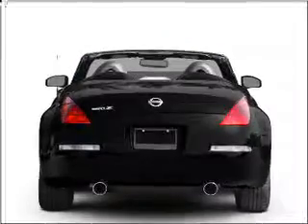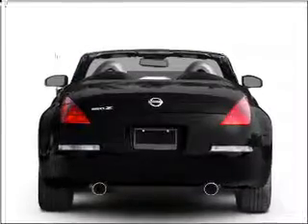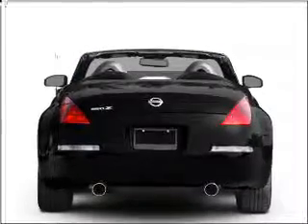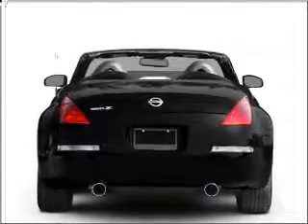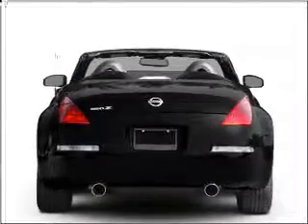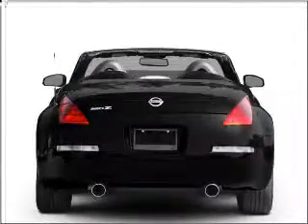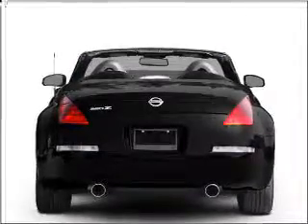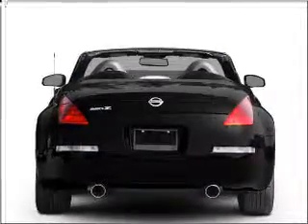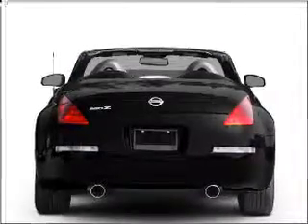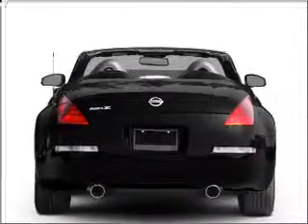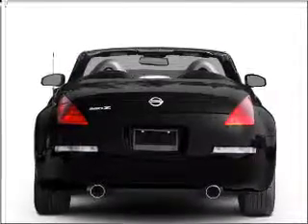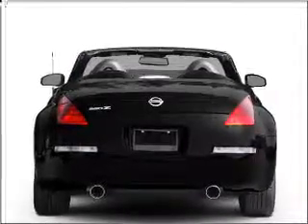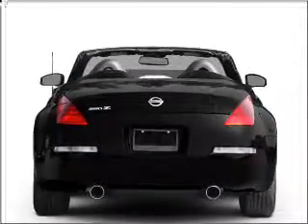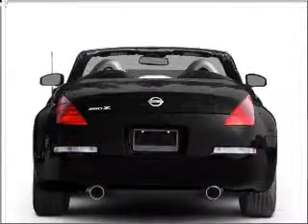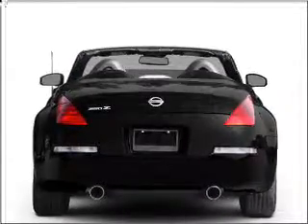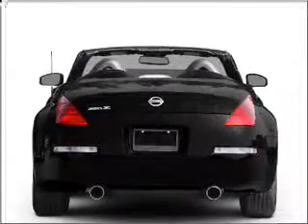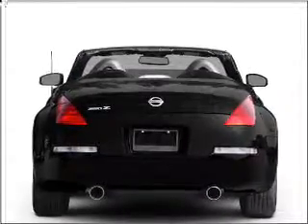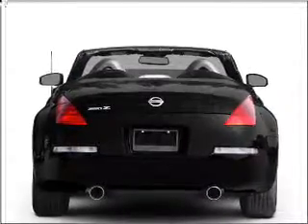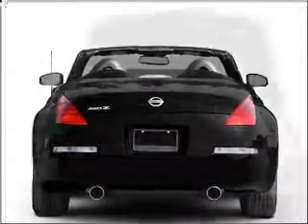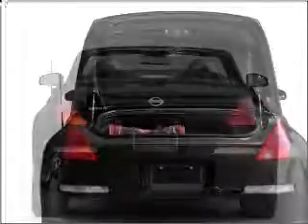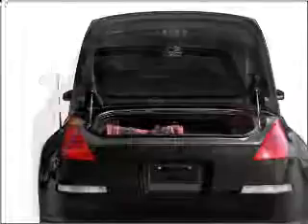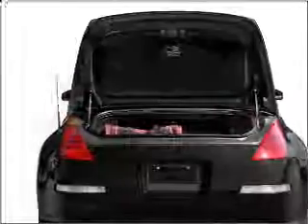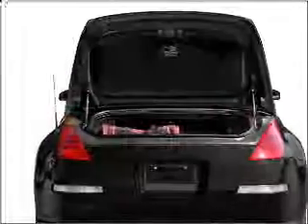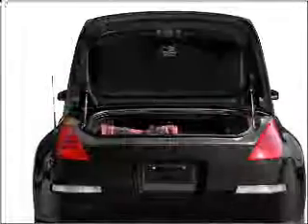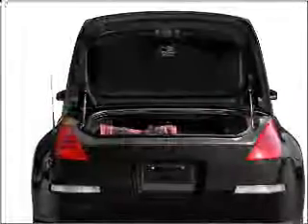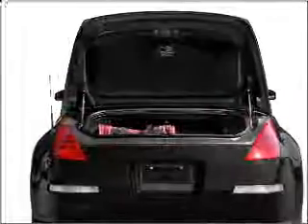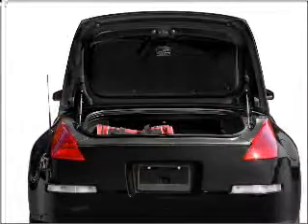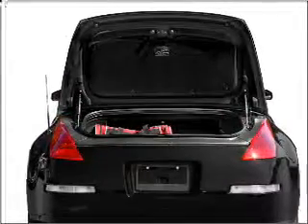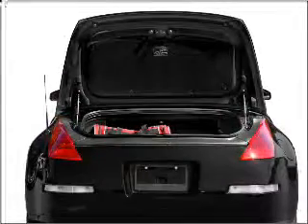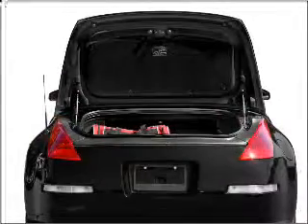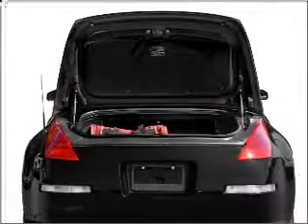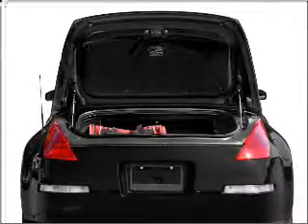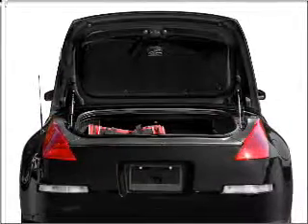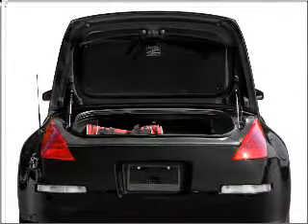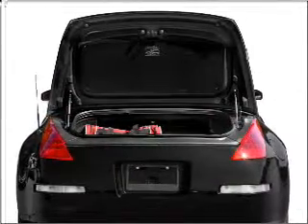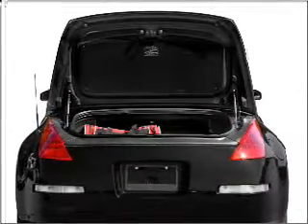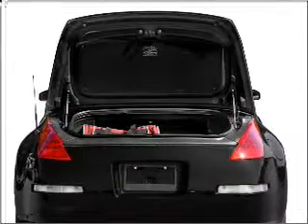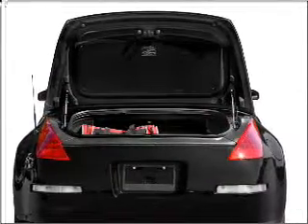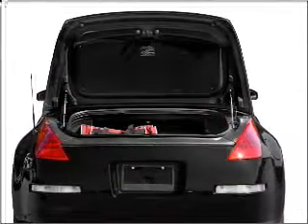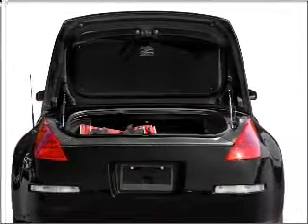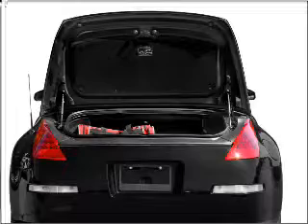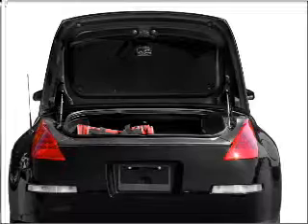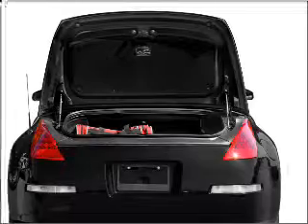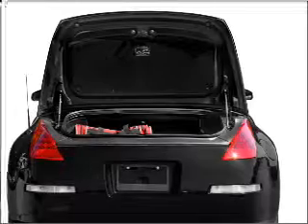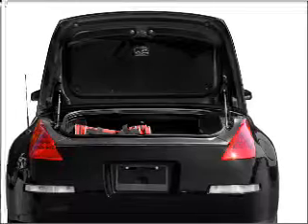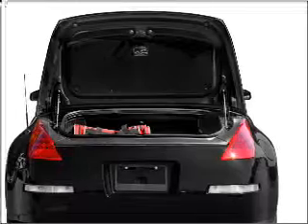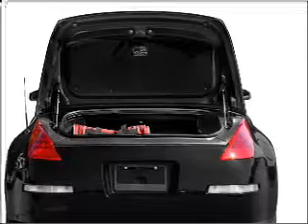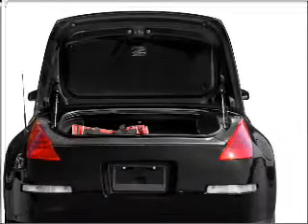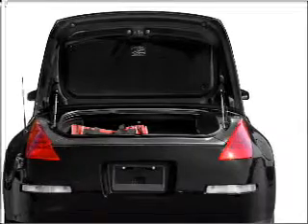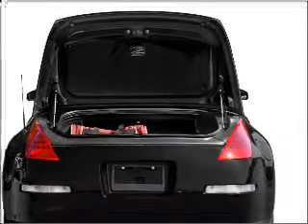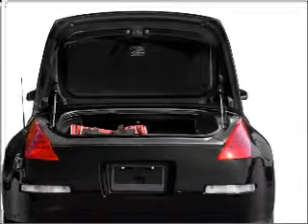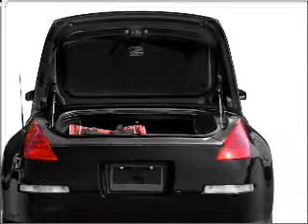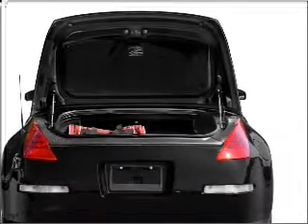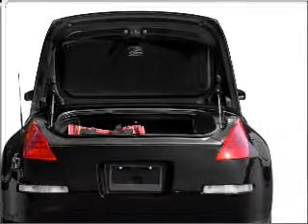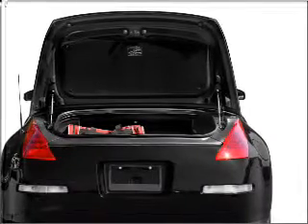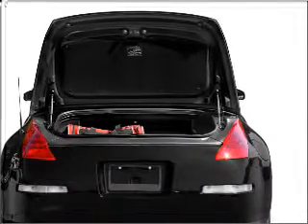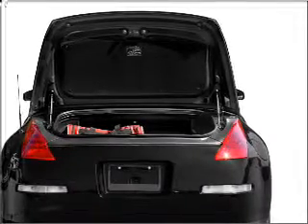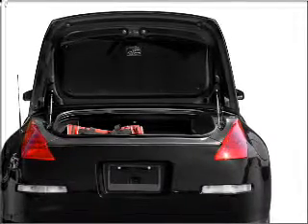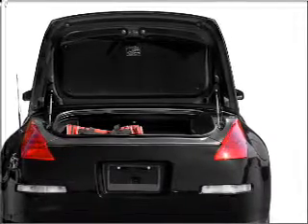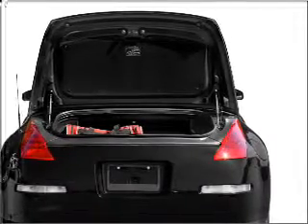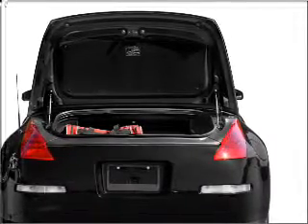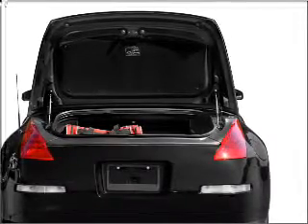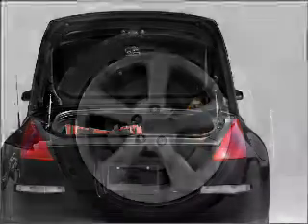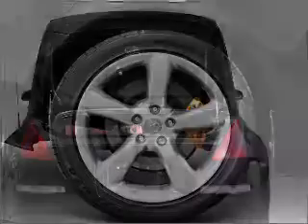With a solid six-cylinder engine that gives you more control with its manual transmission. Stand out from the crowd with premium wheels.